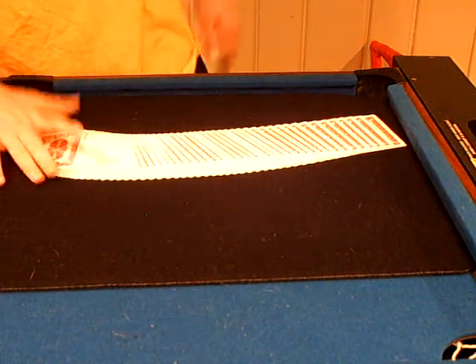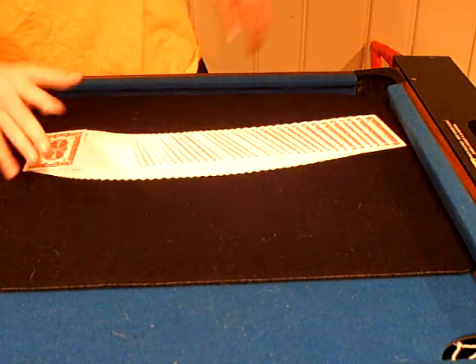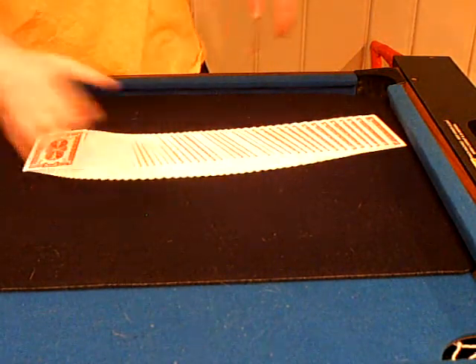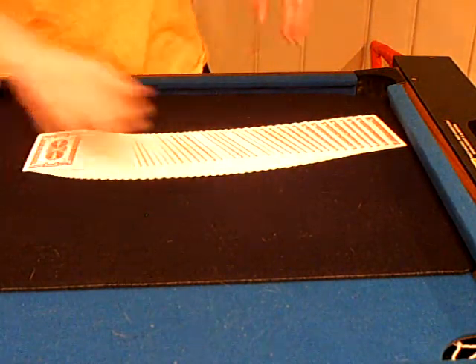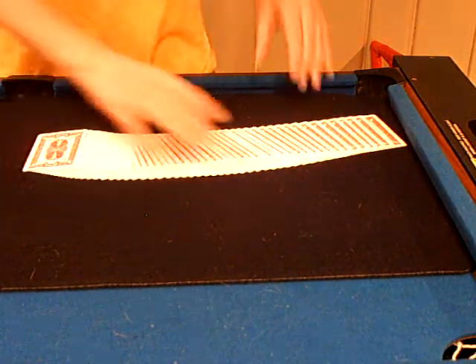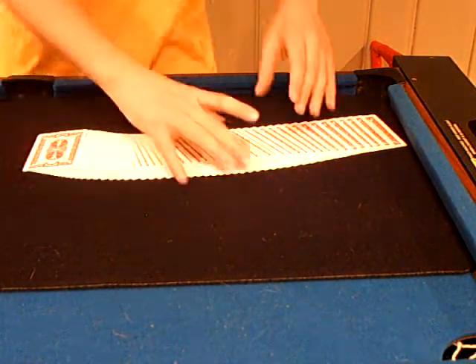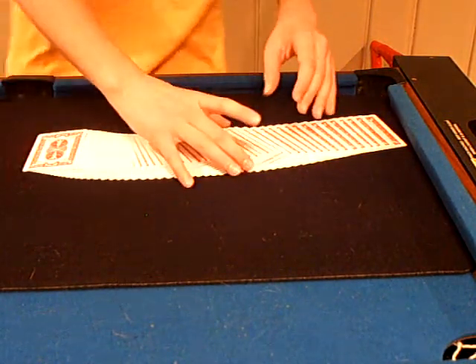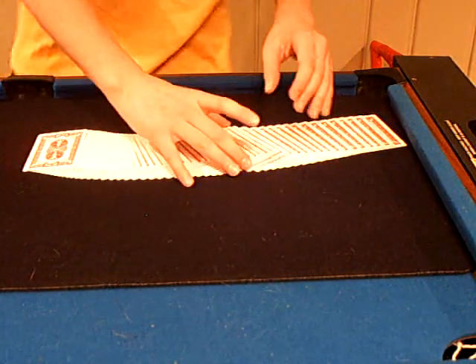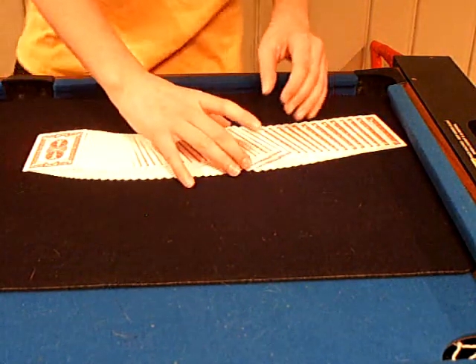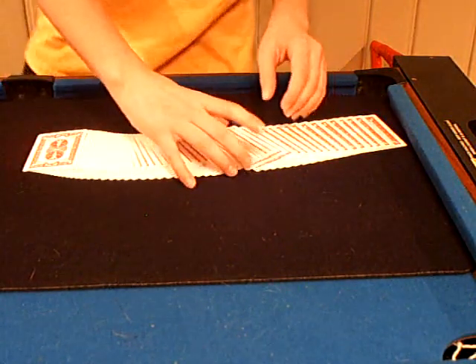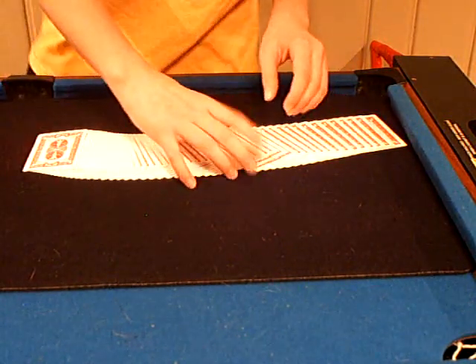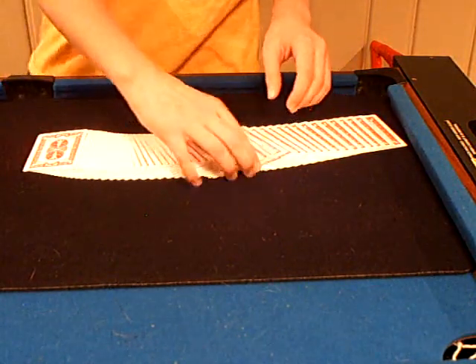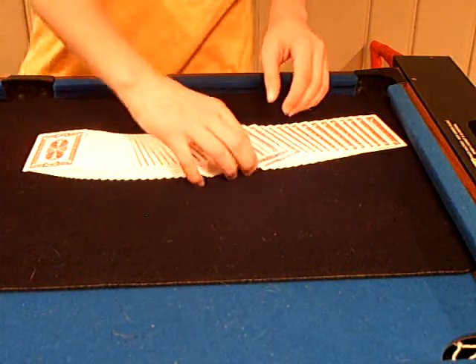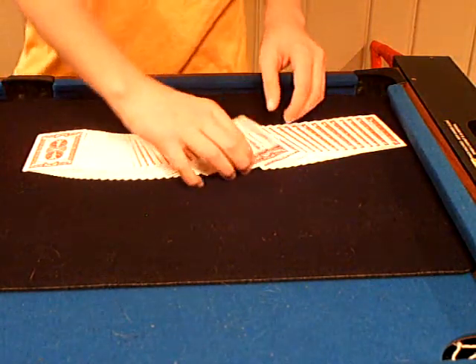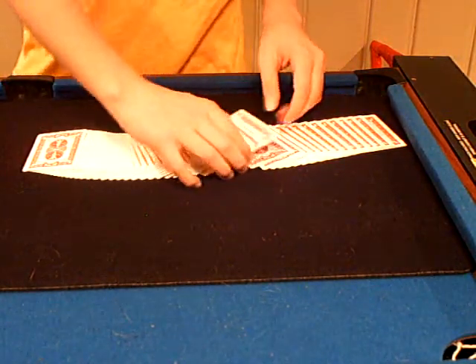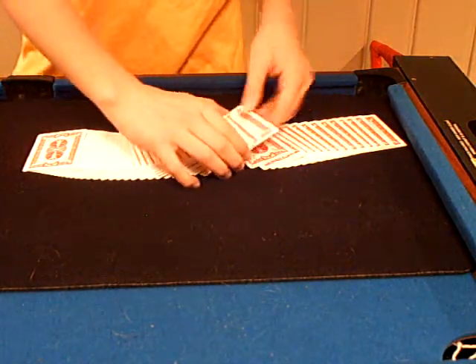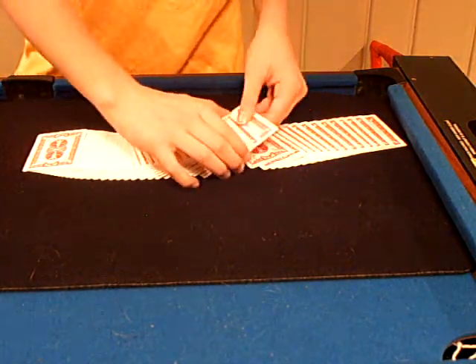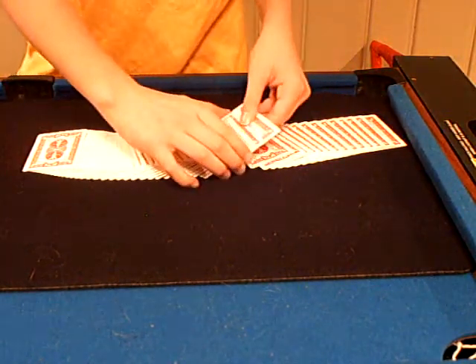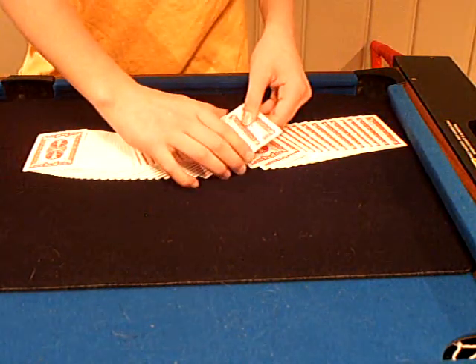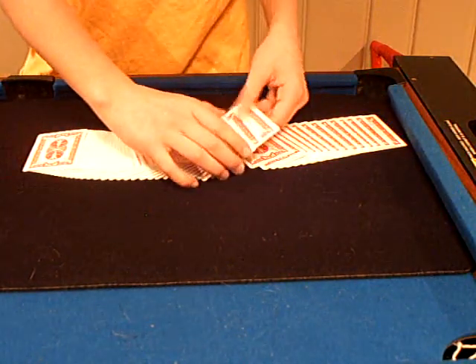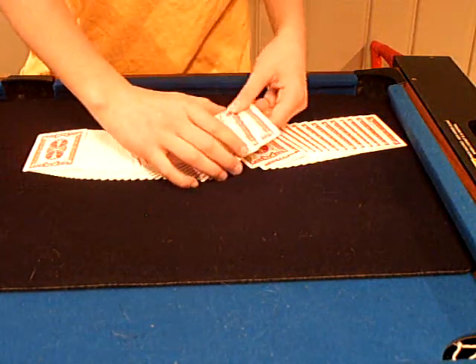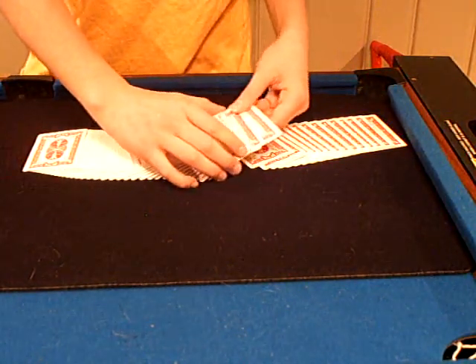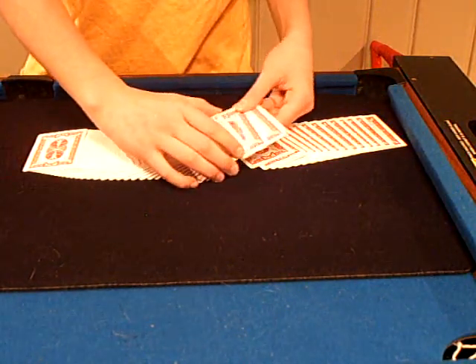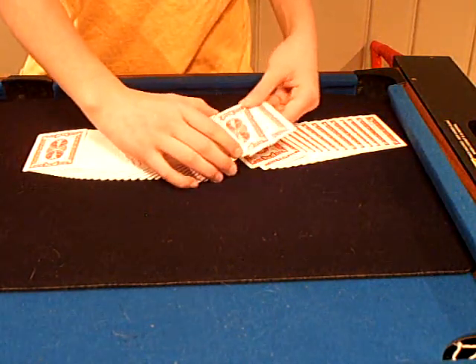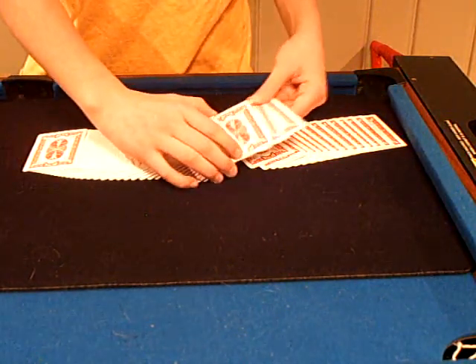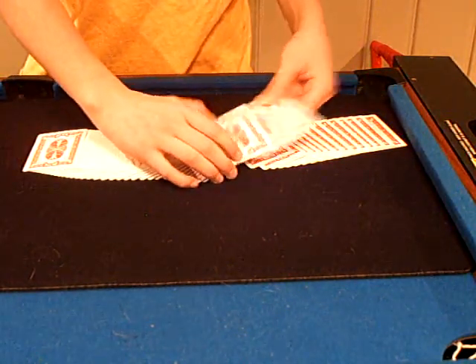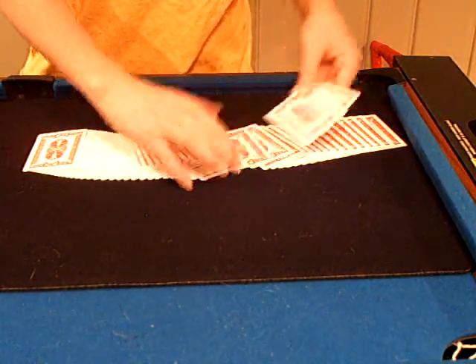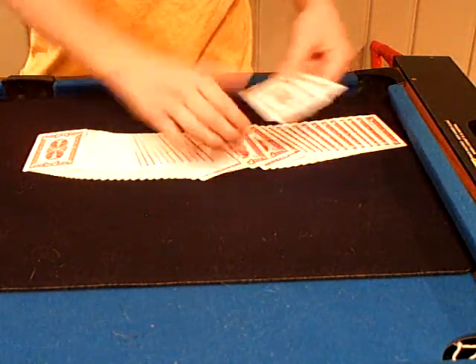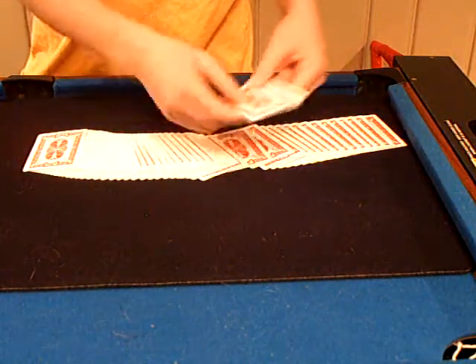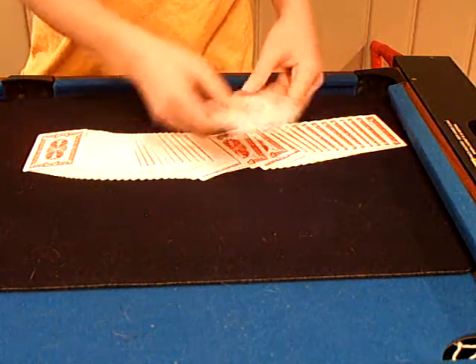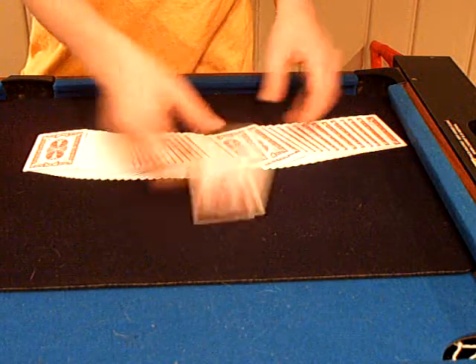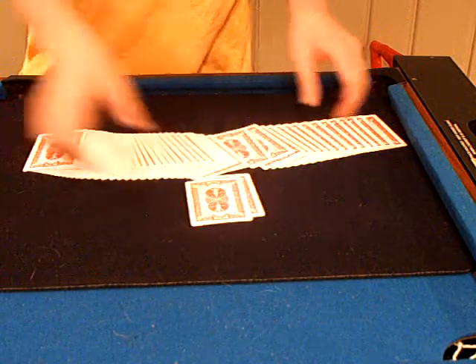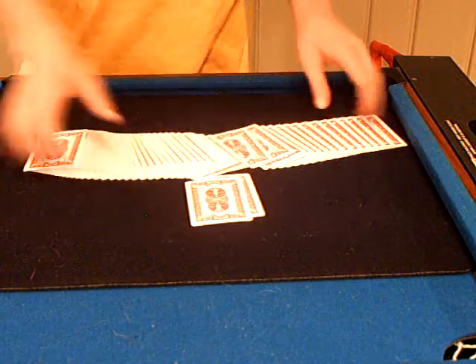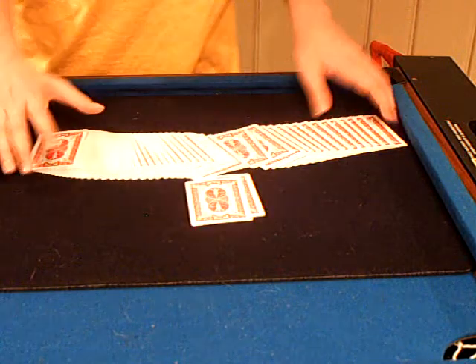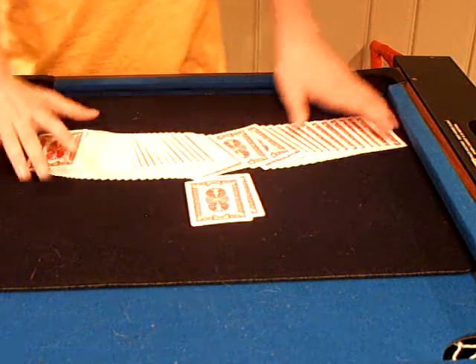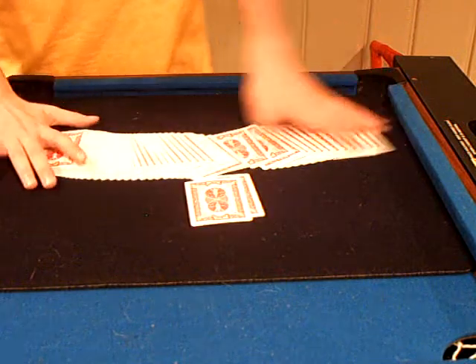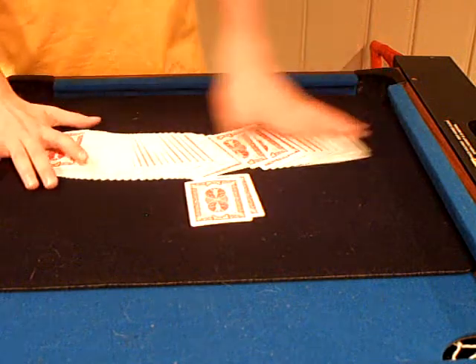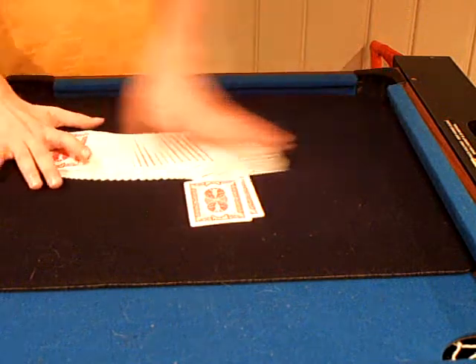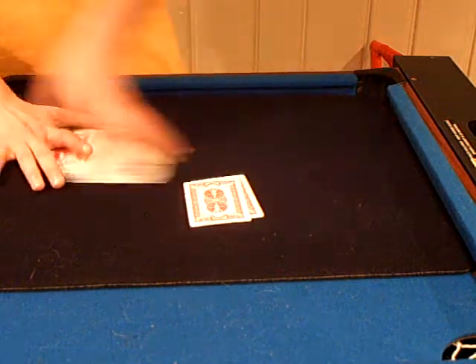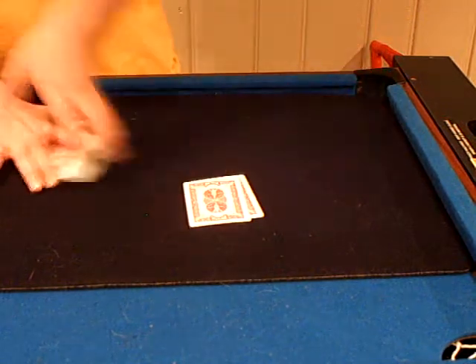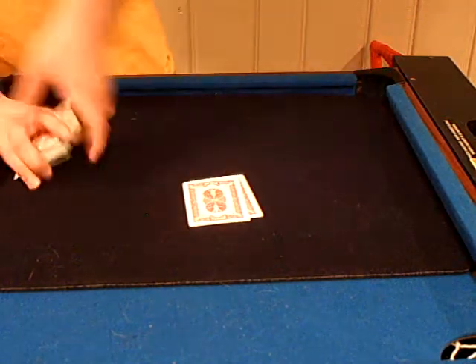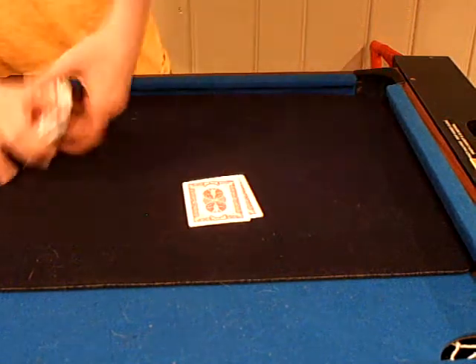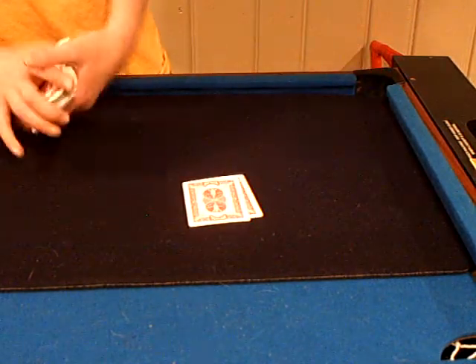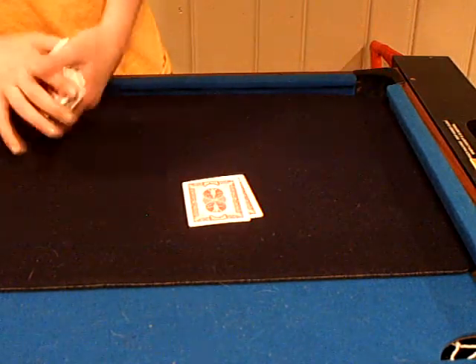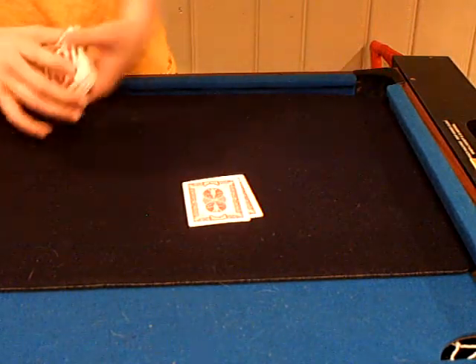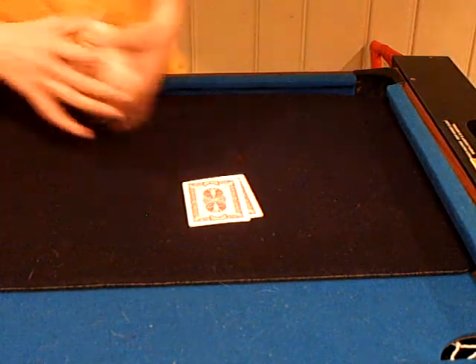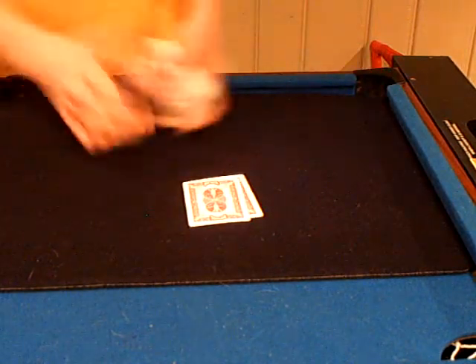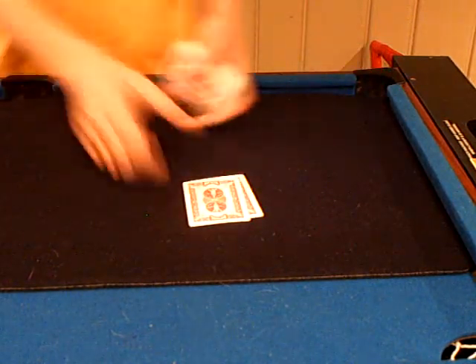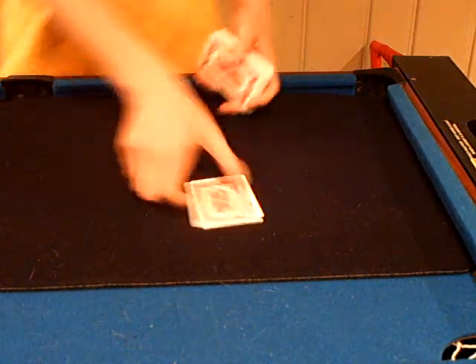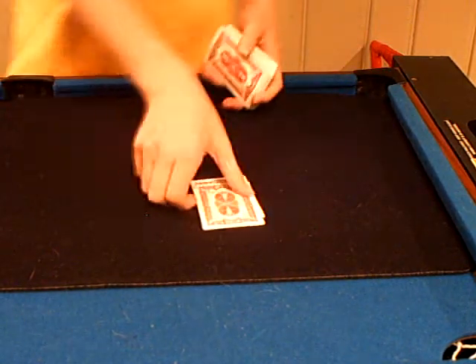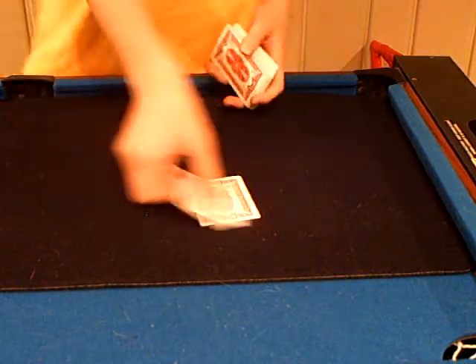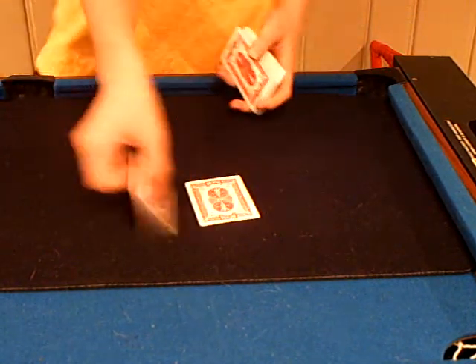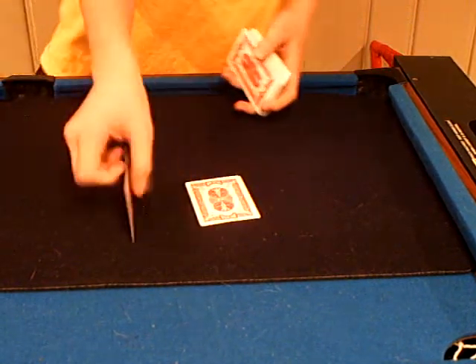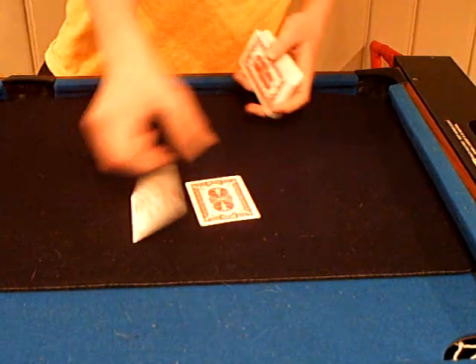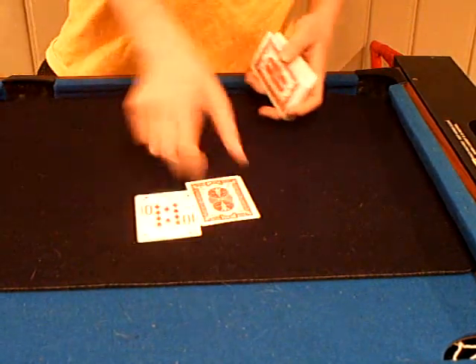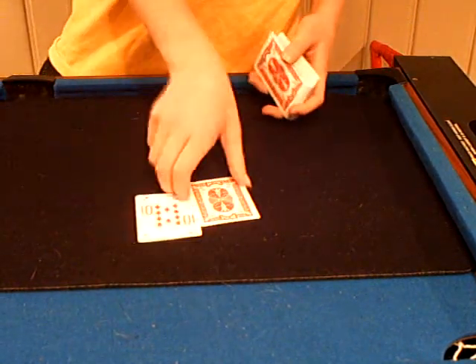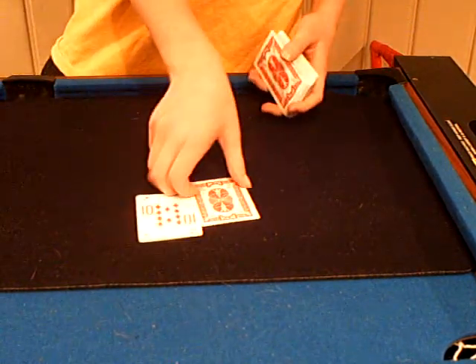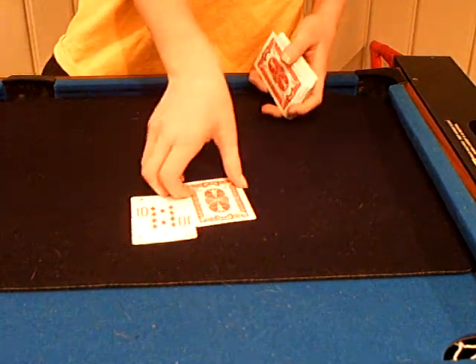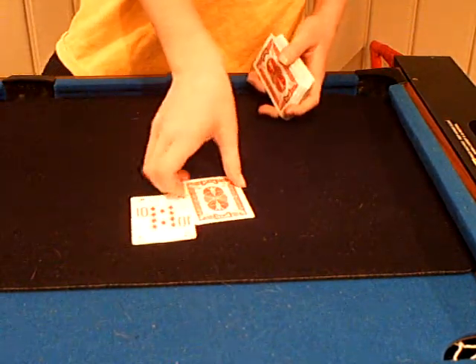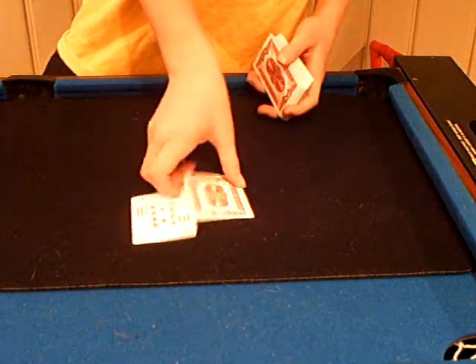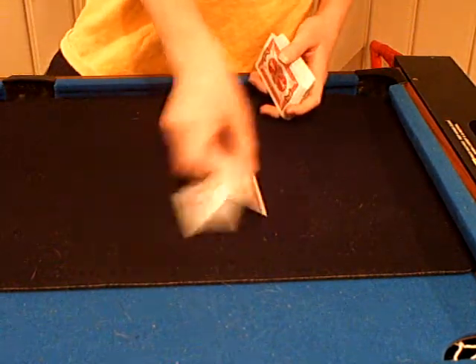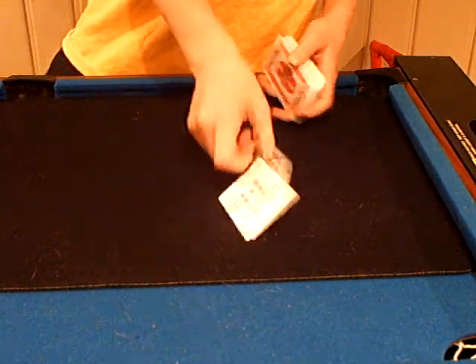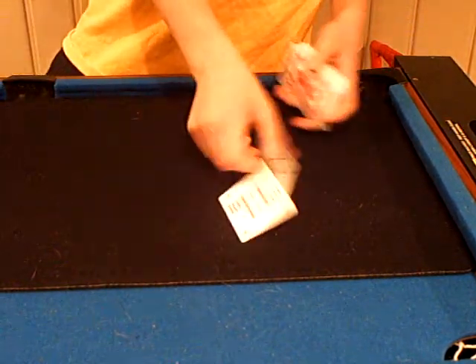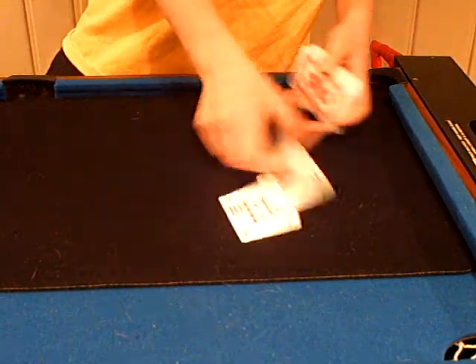So first I want you to pick any two cards — say these two. I want you to remember these two cards right here.